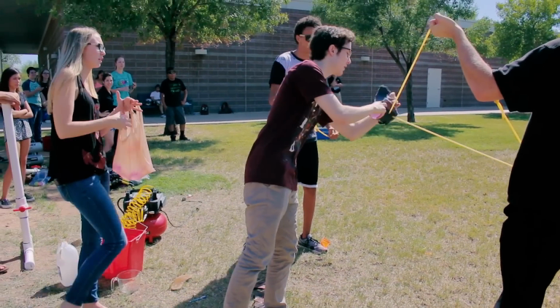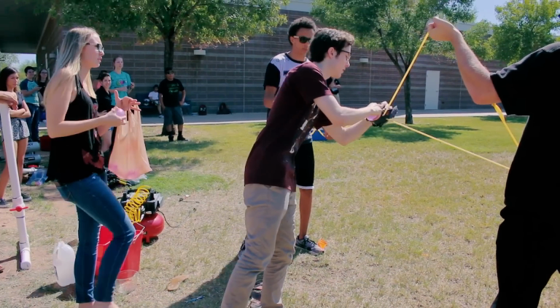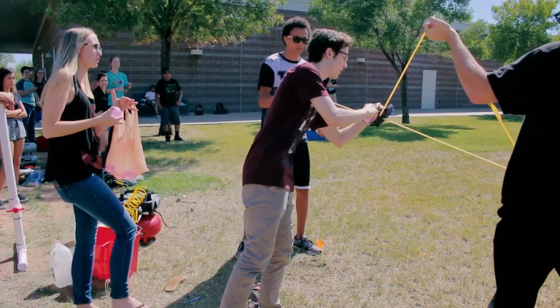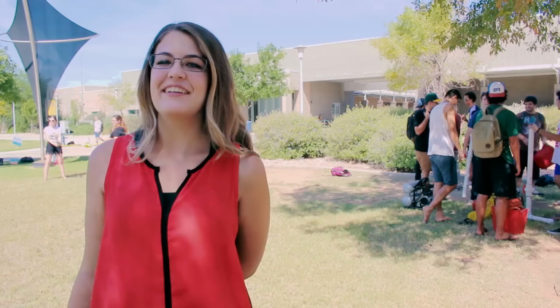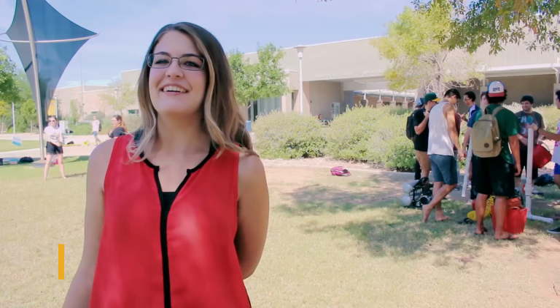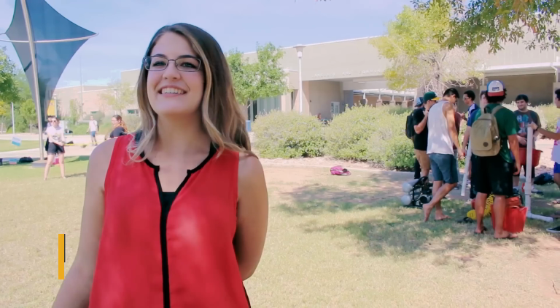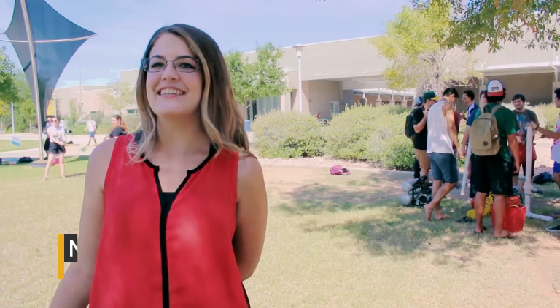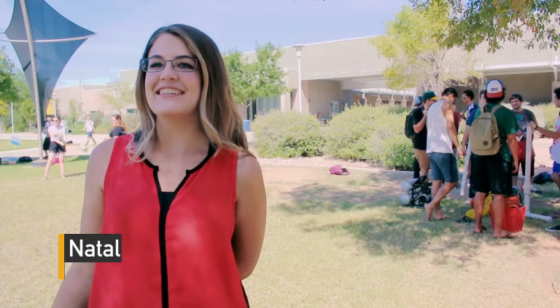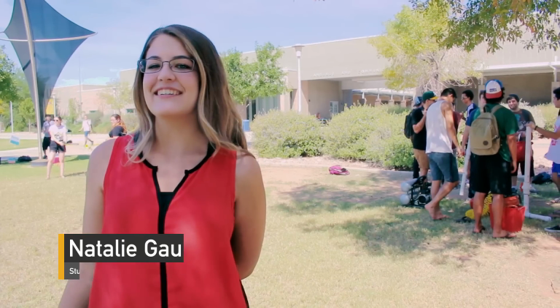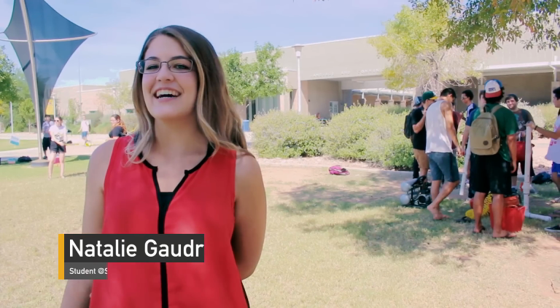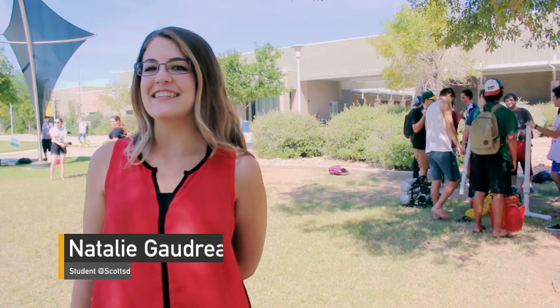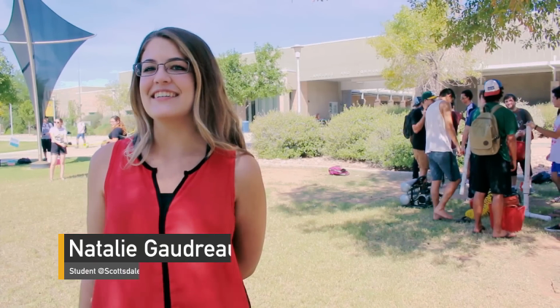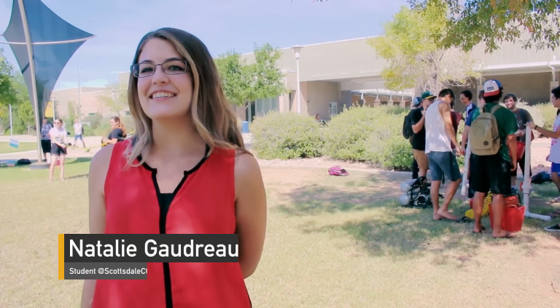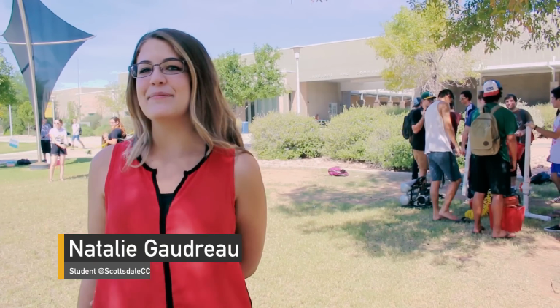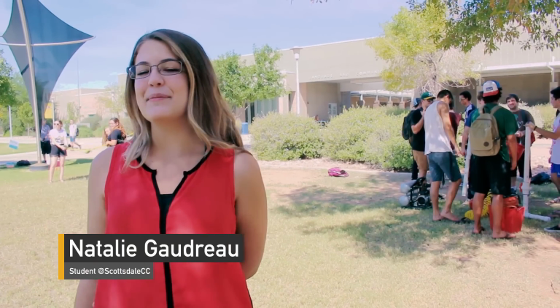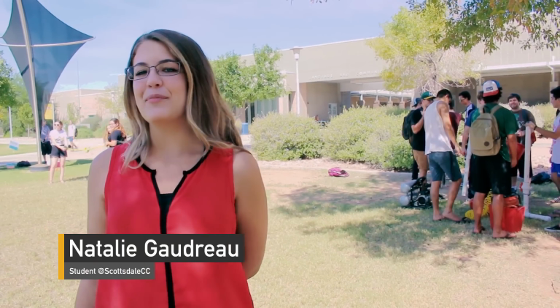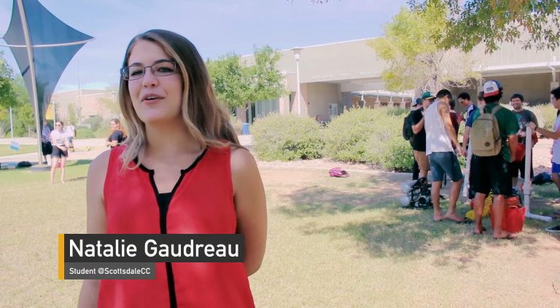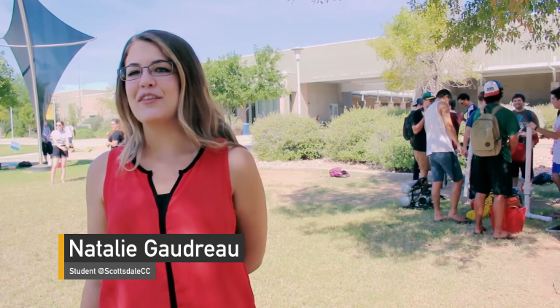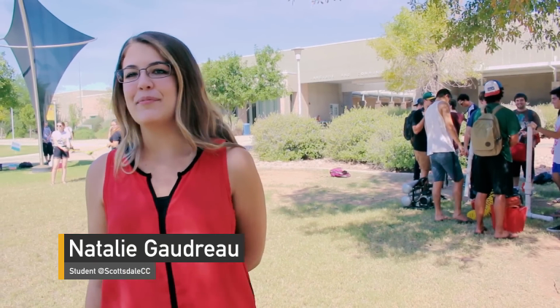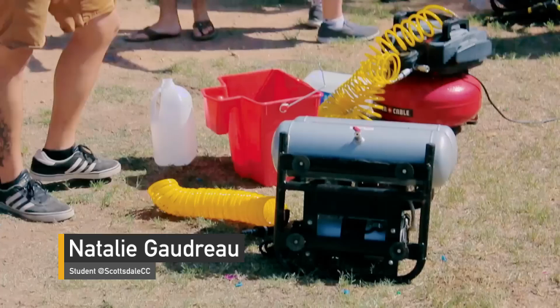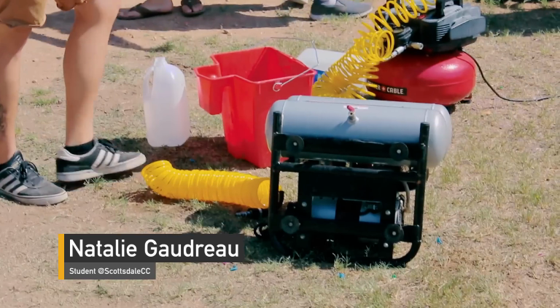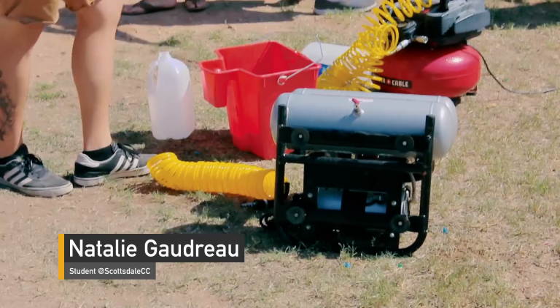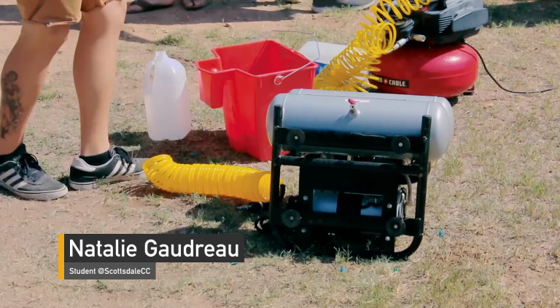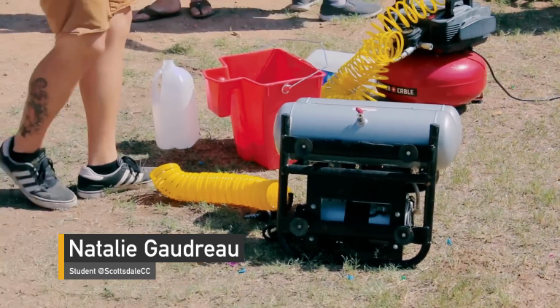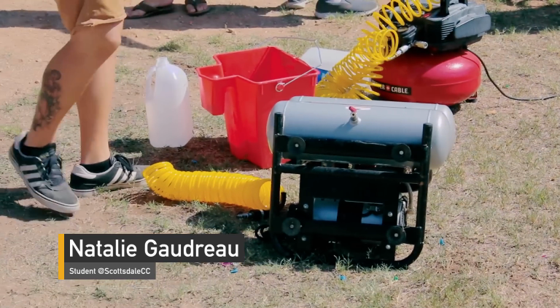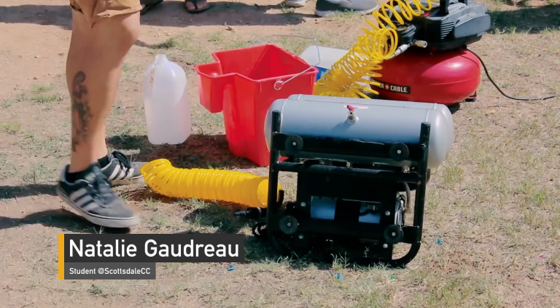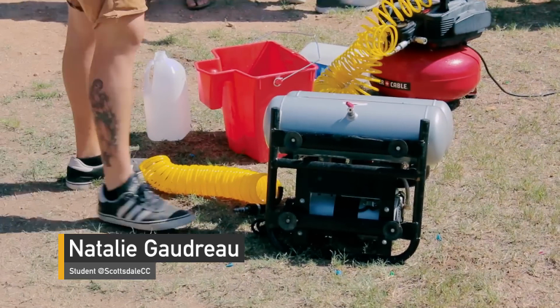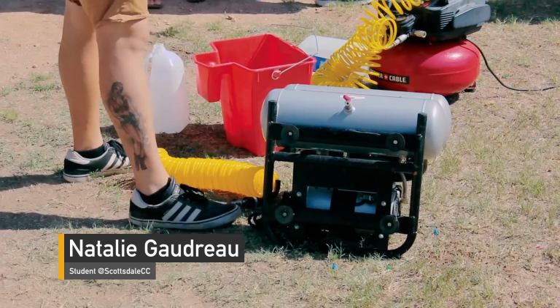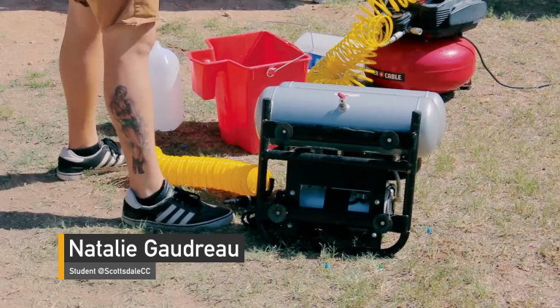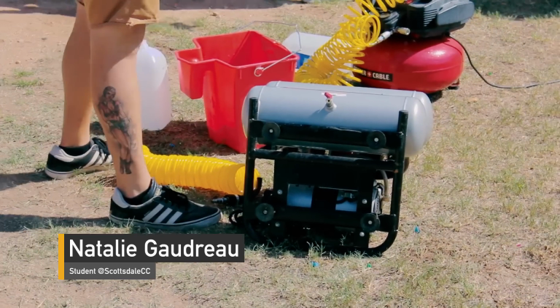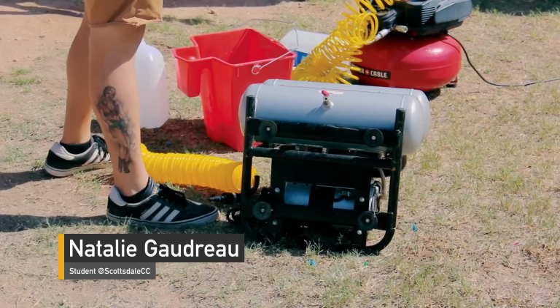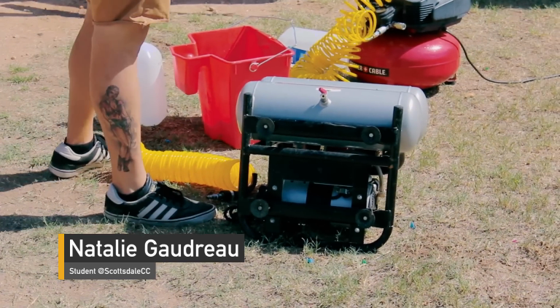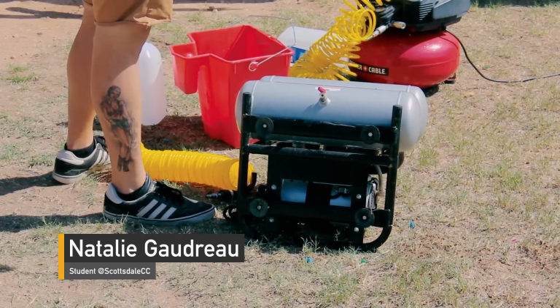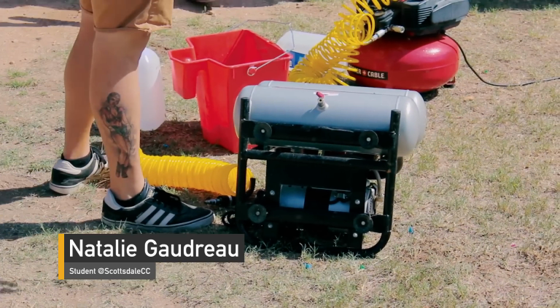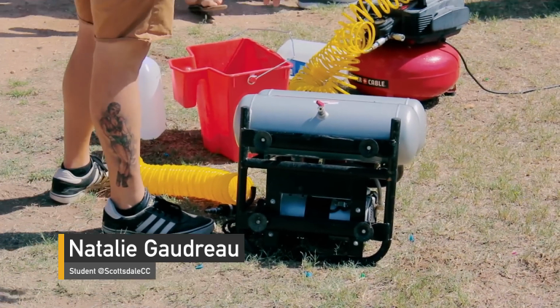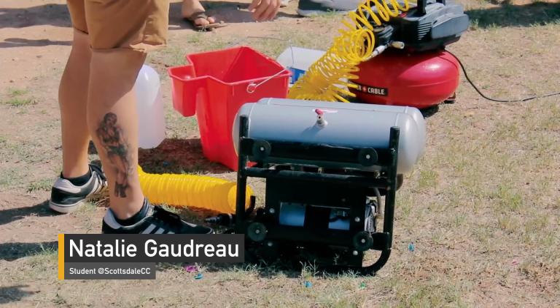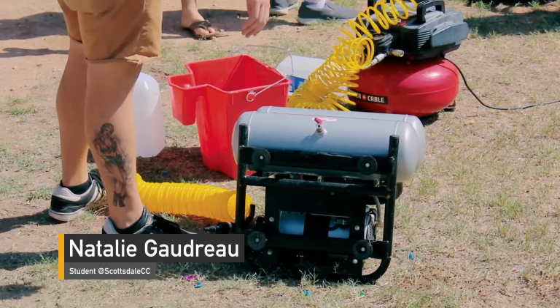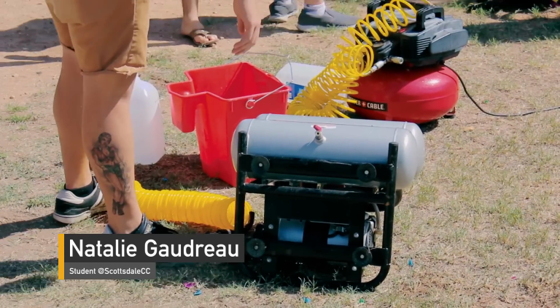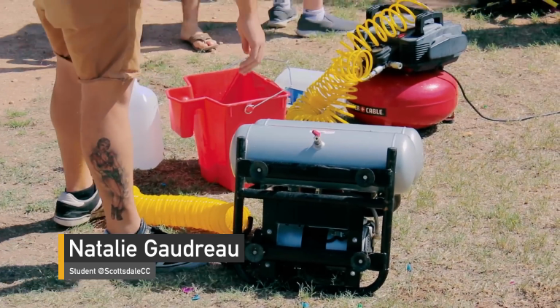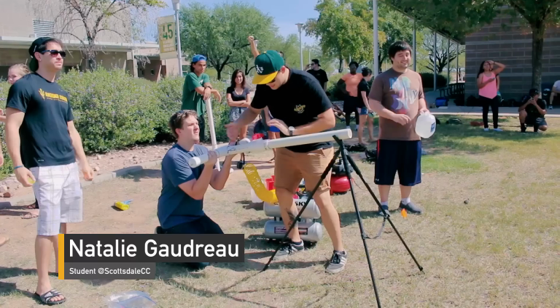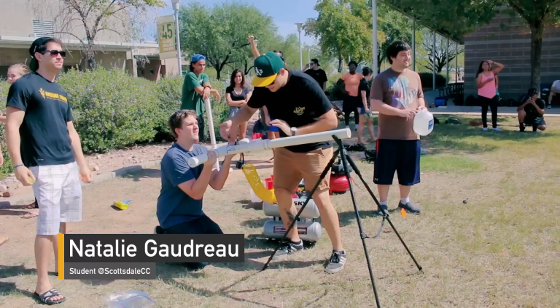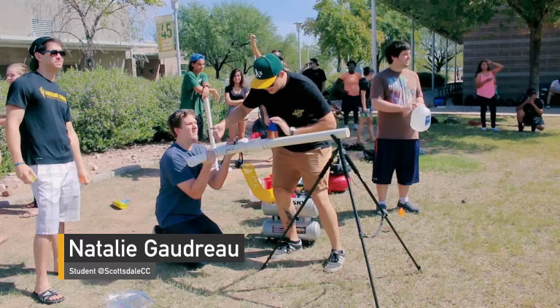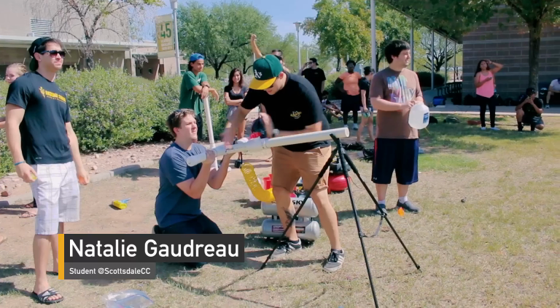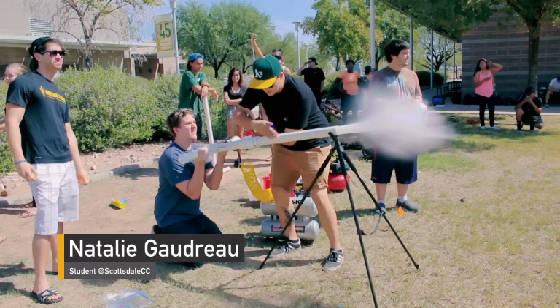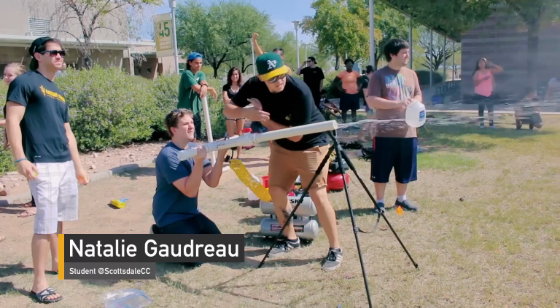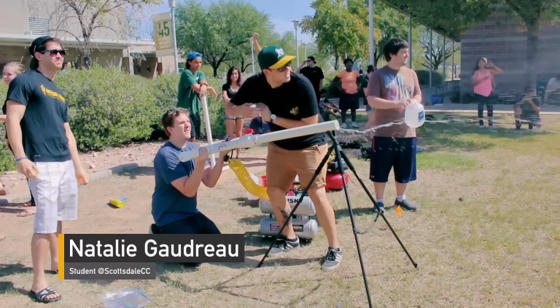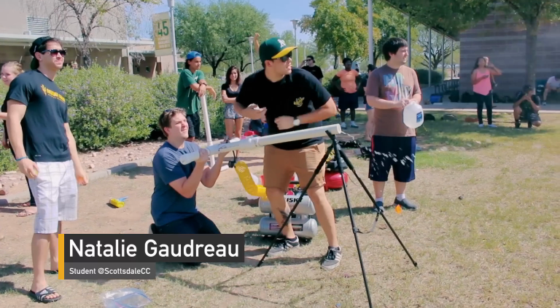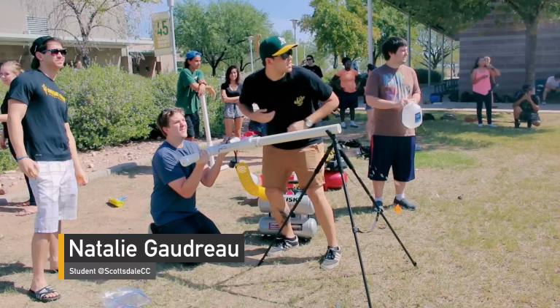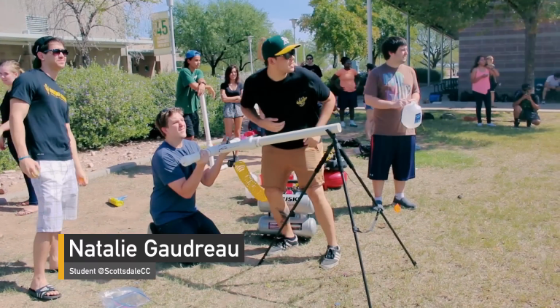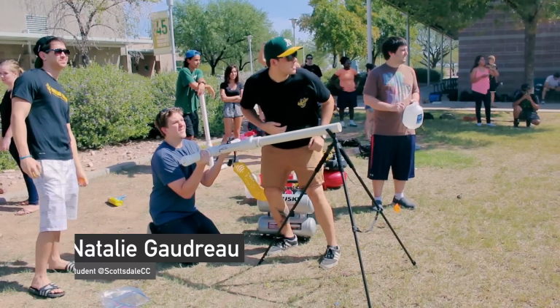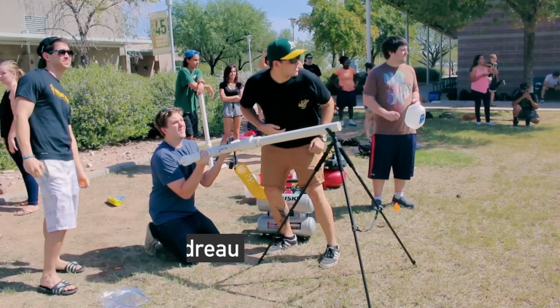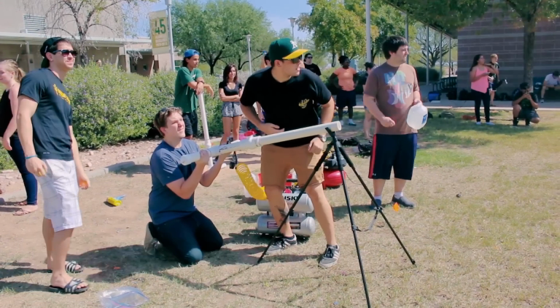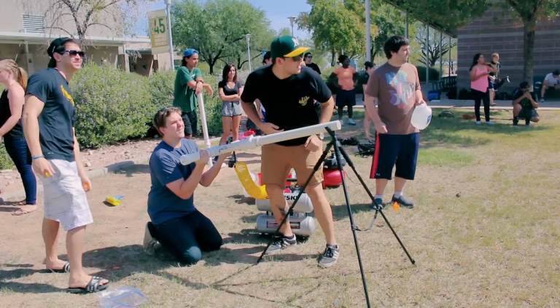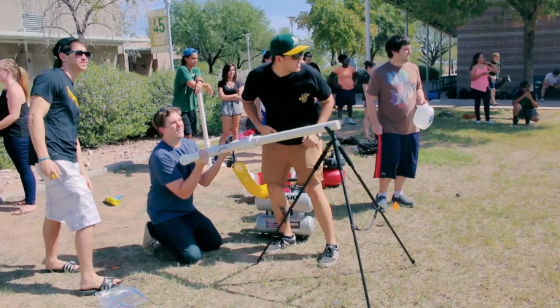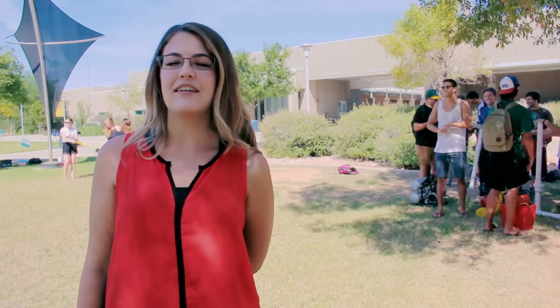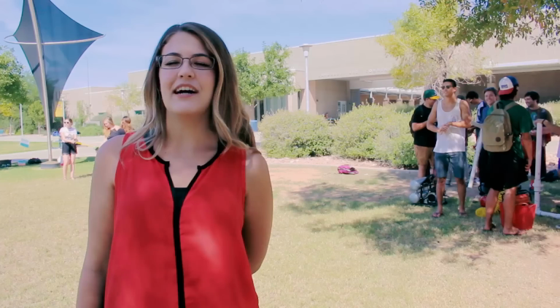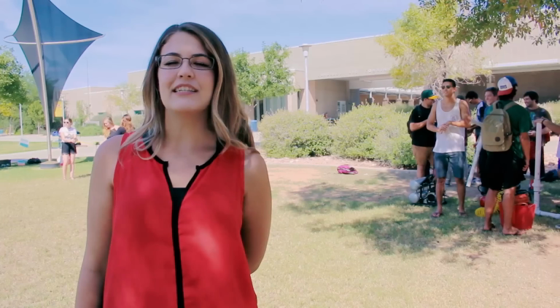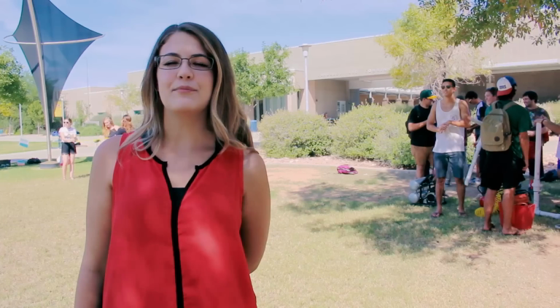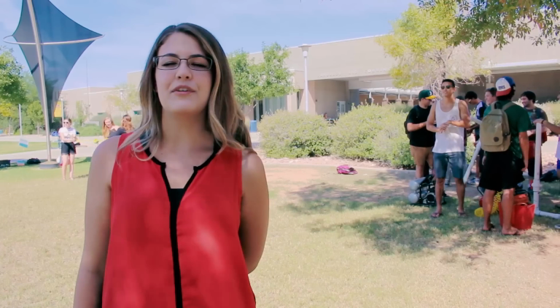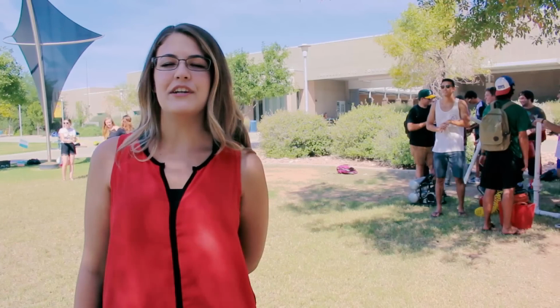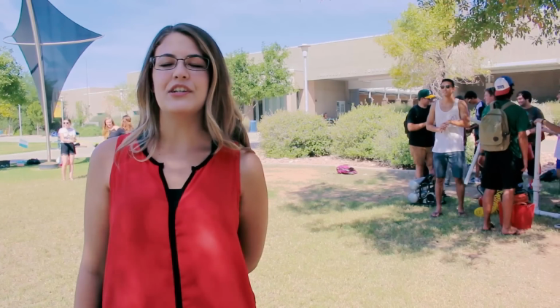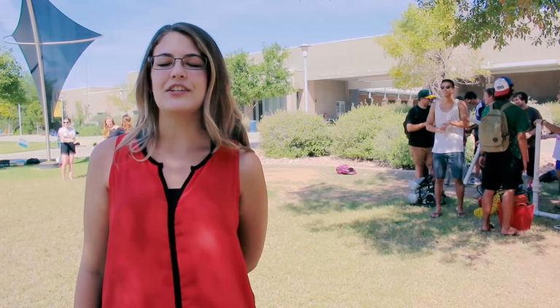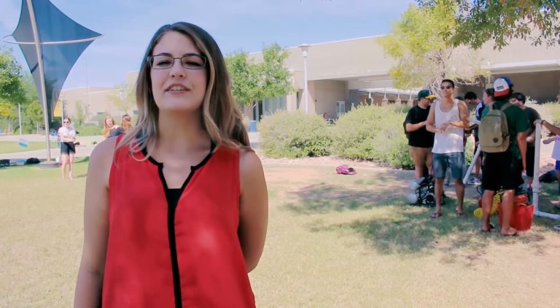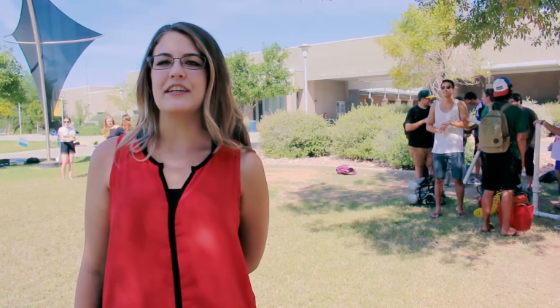I'm really glad that this class is a bit more on the practical side — it gives us a chance to actually learn and build these things. It definitely made the class more interesting.